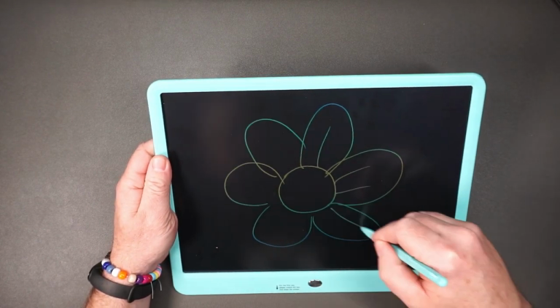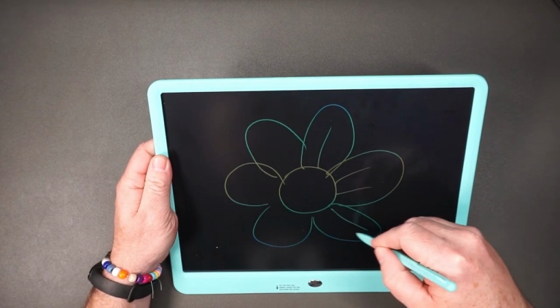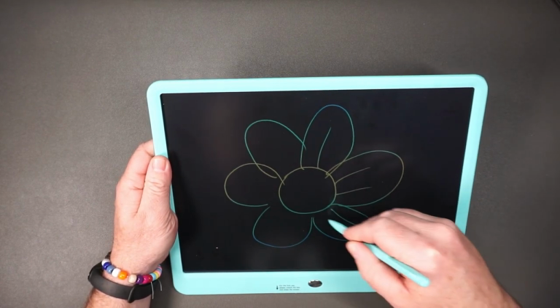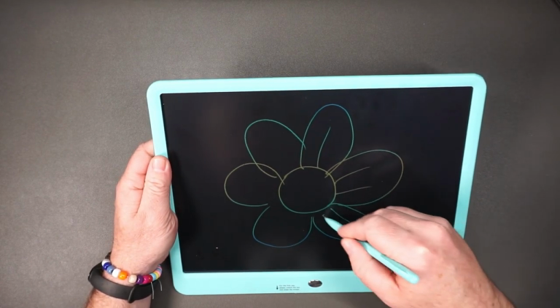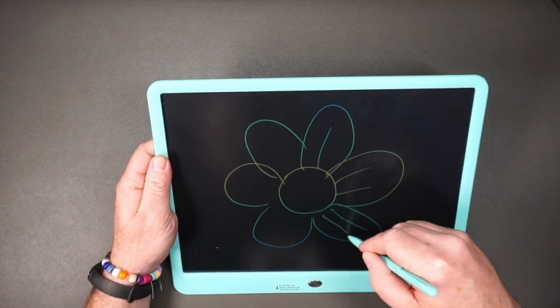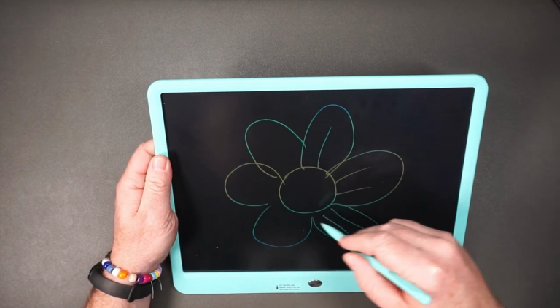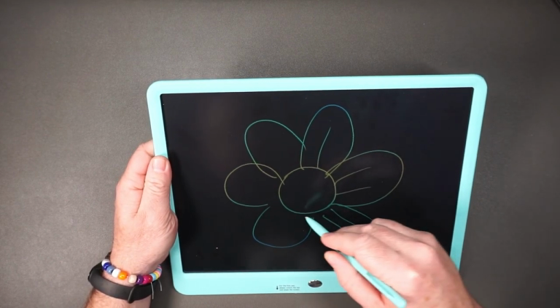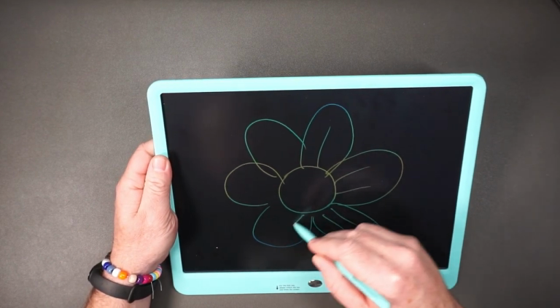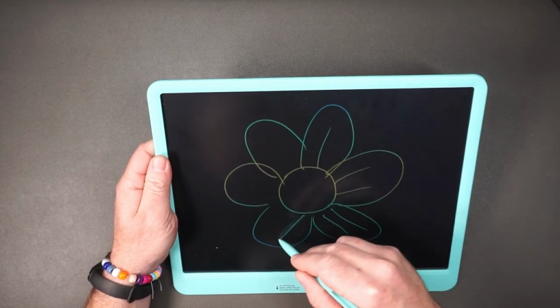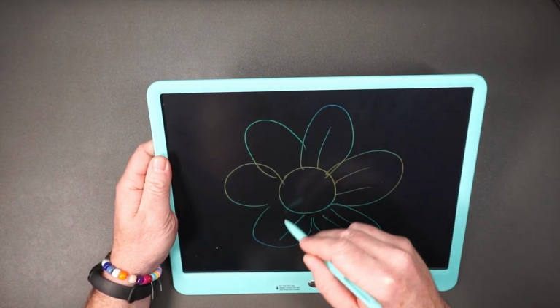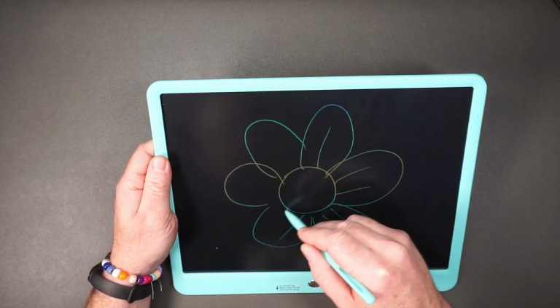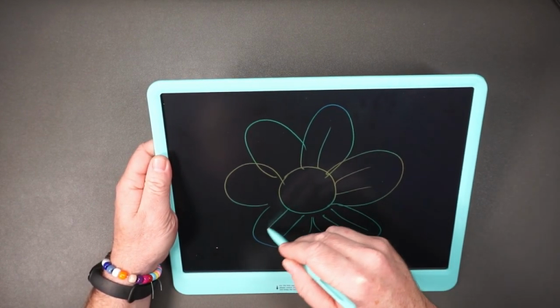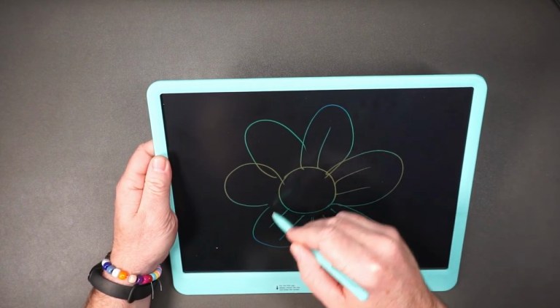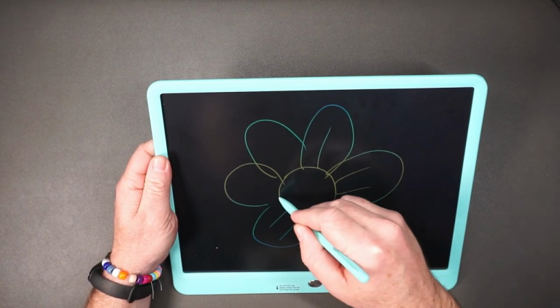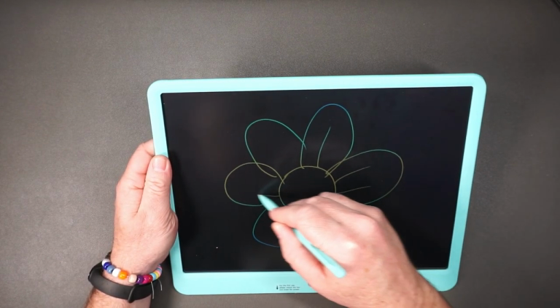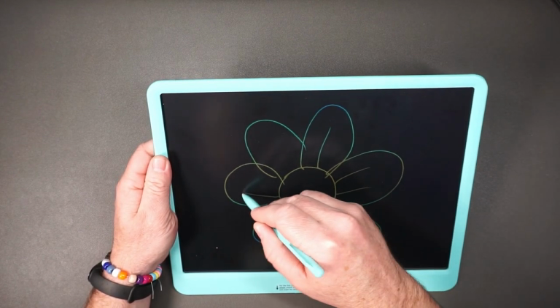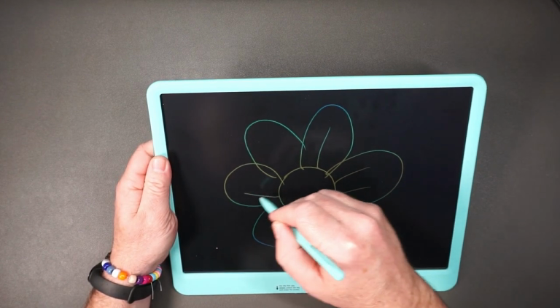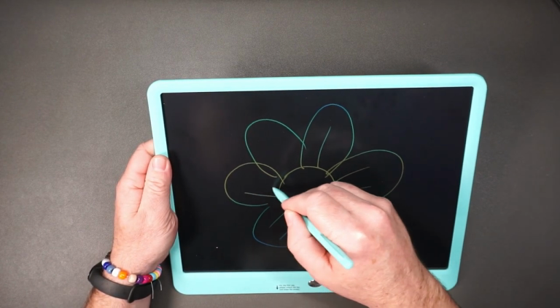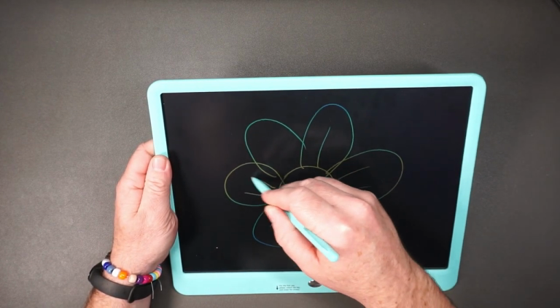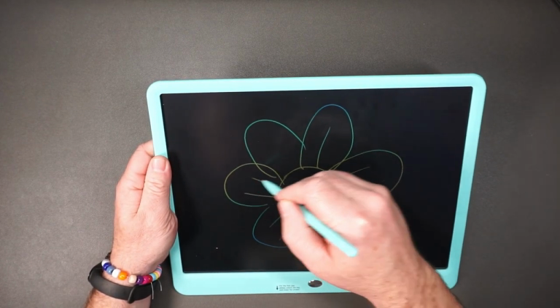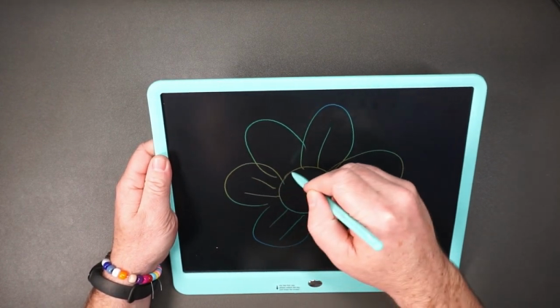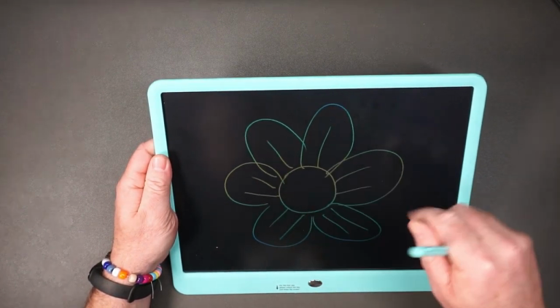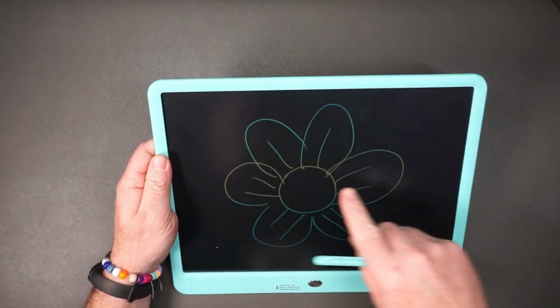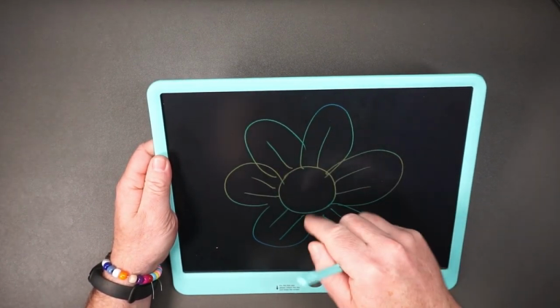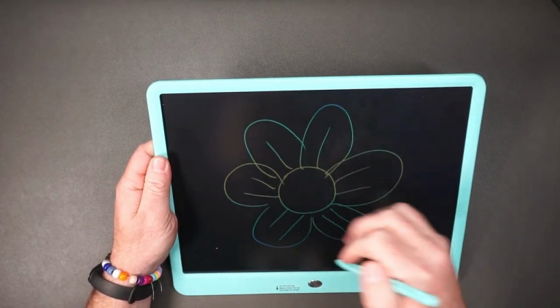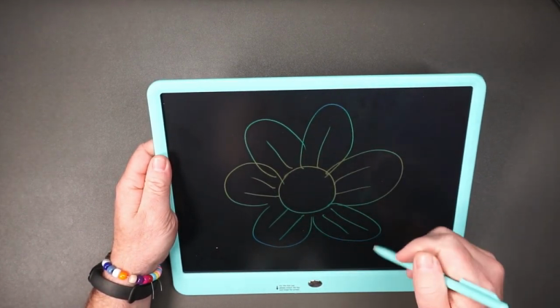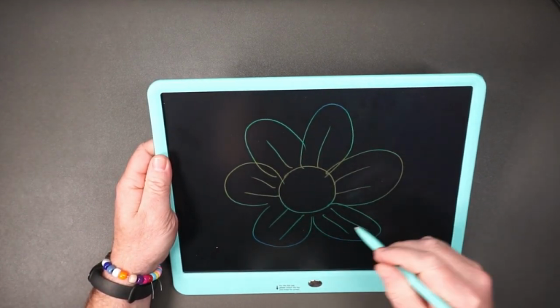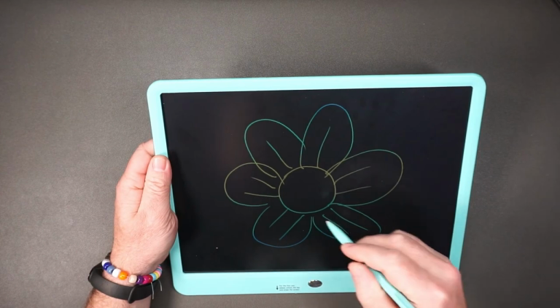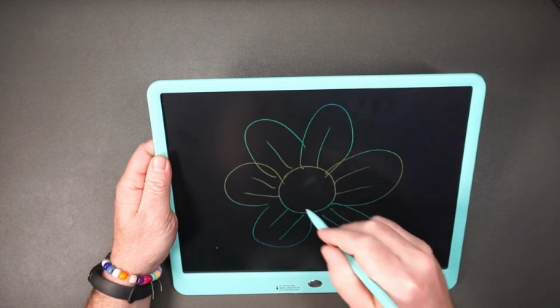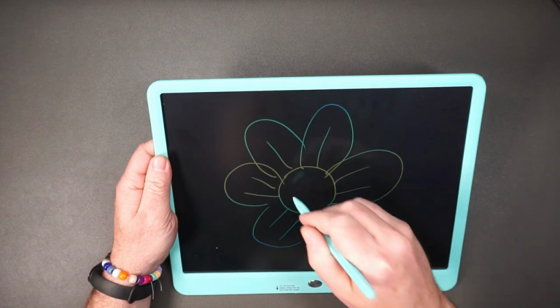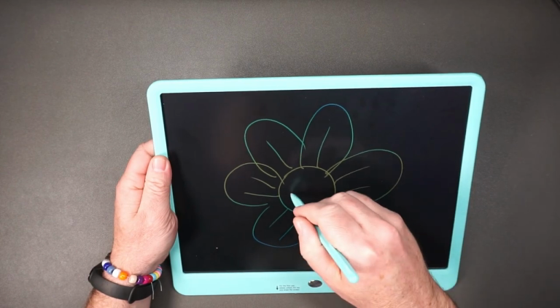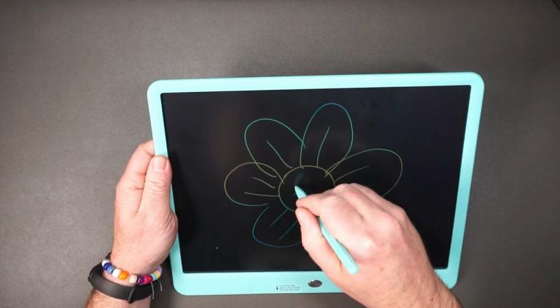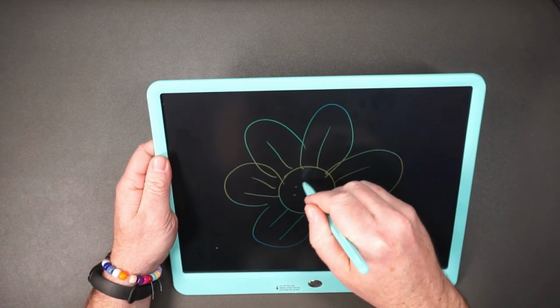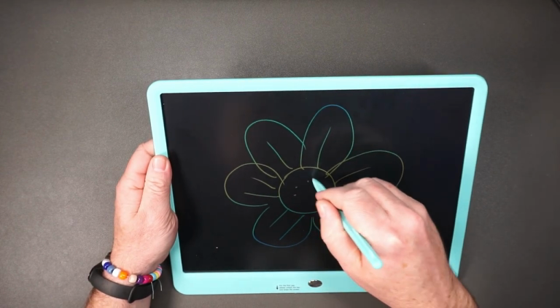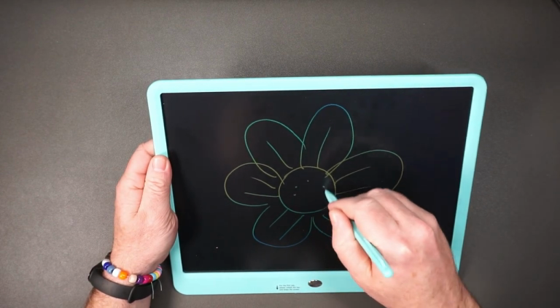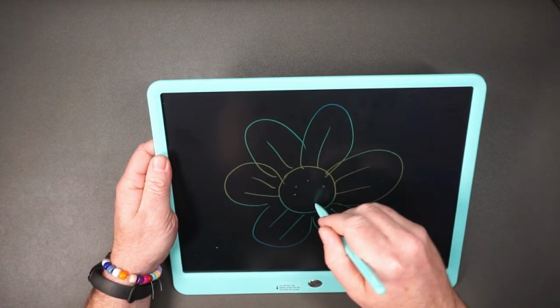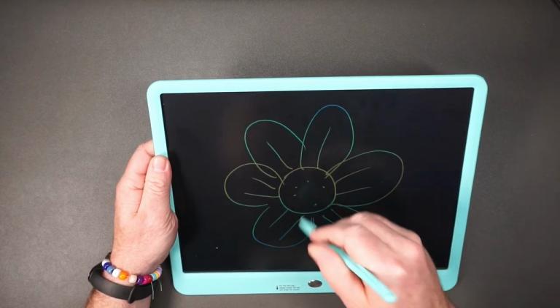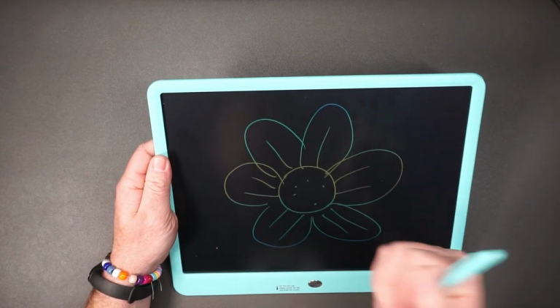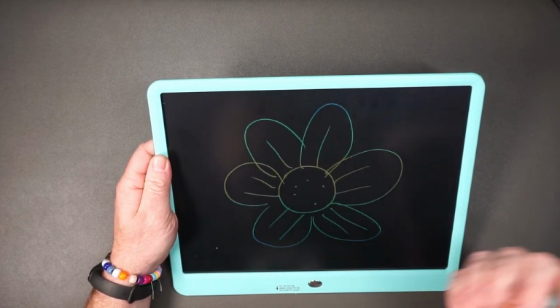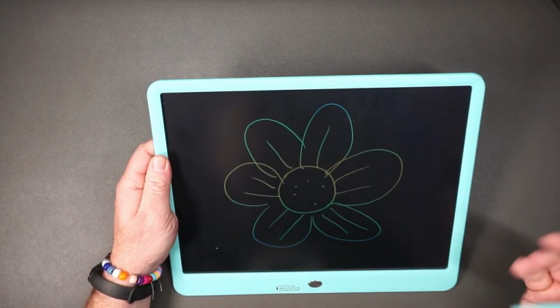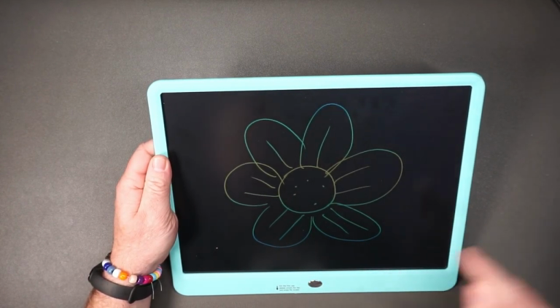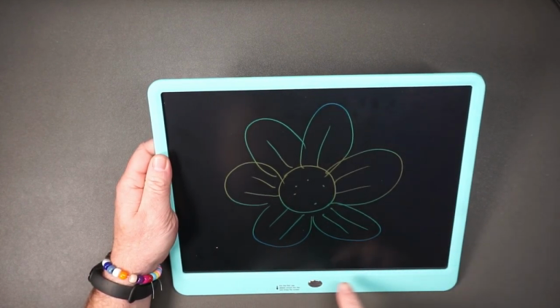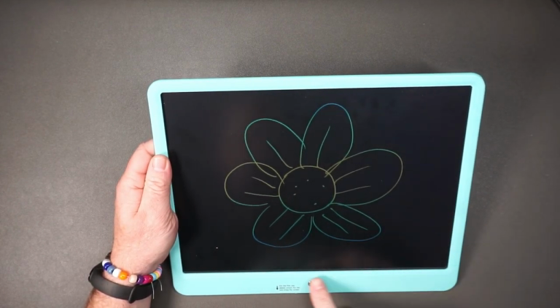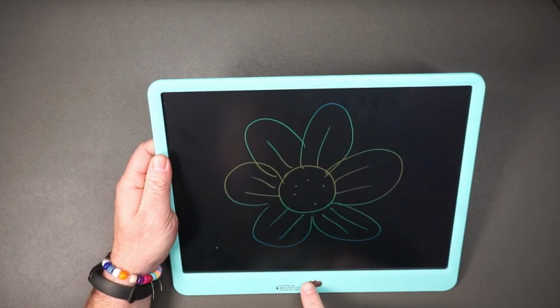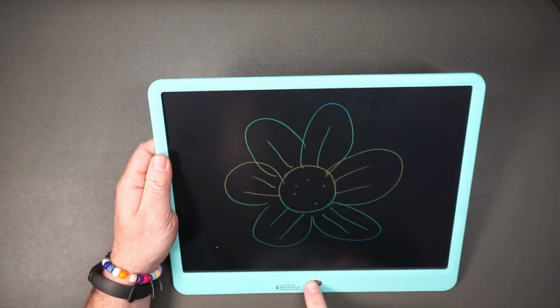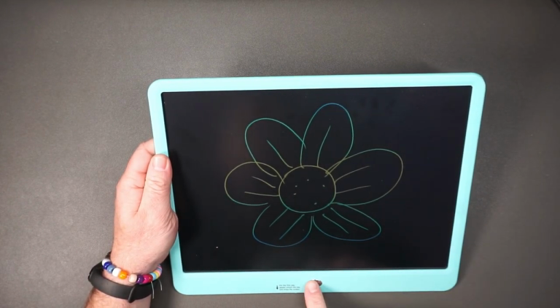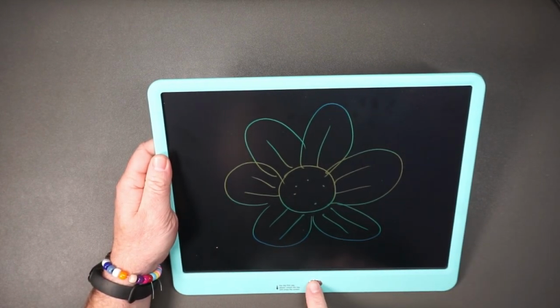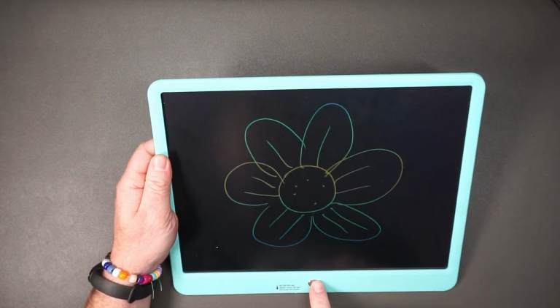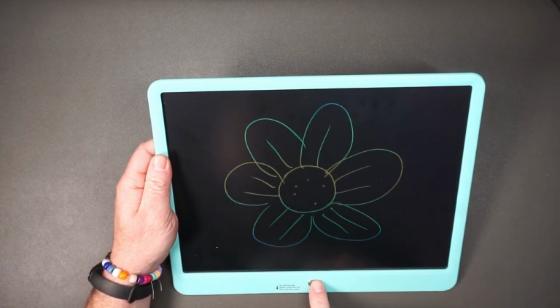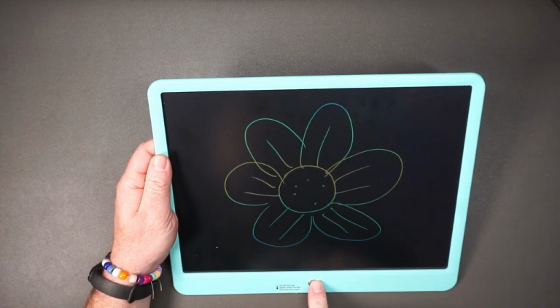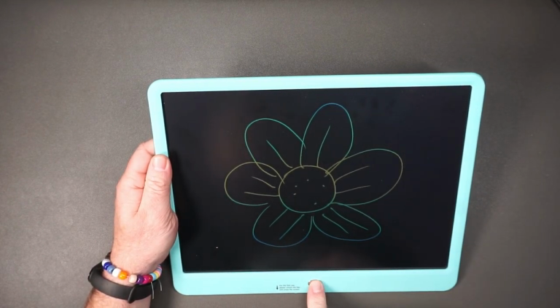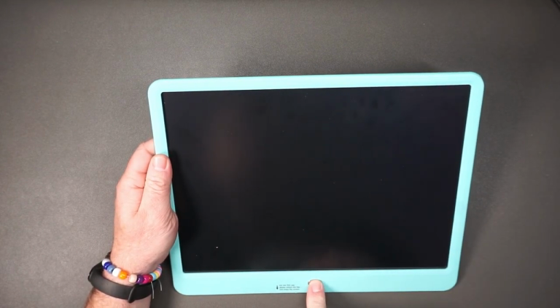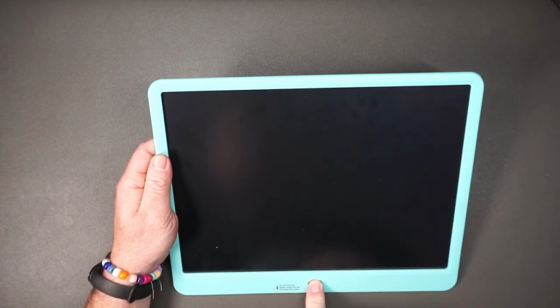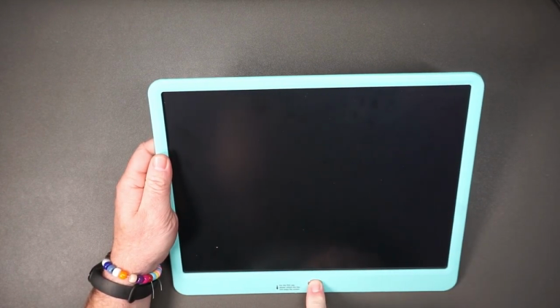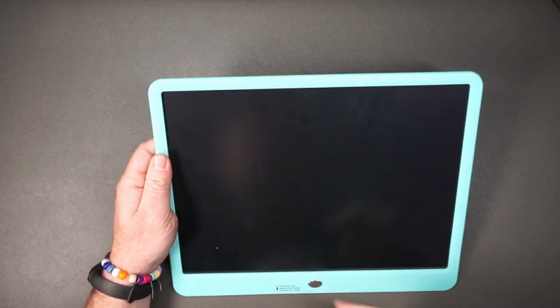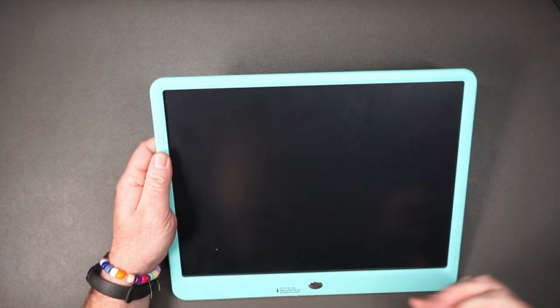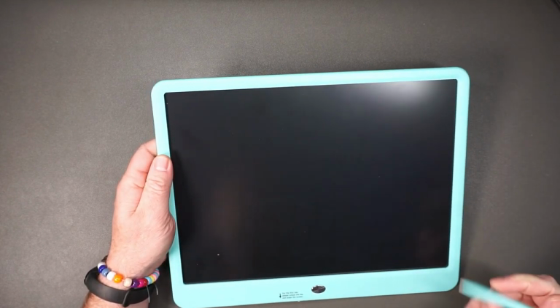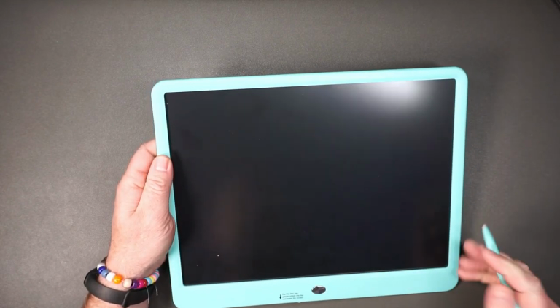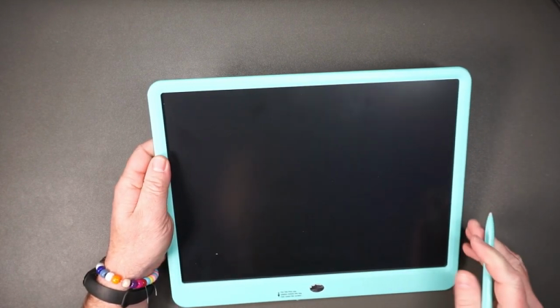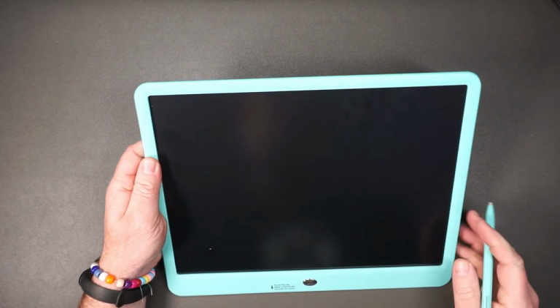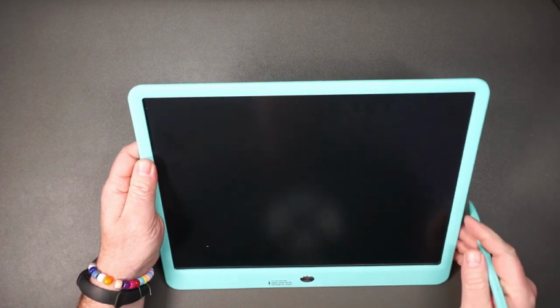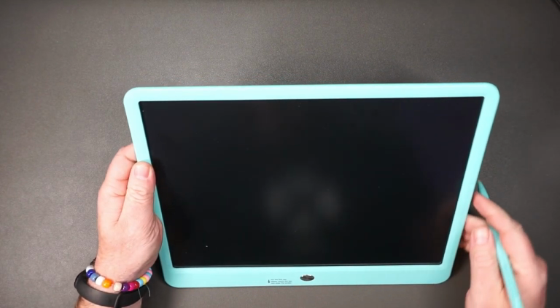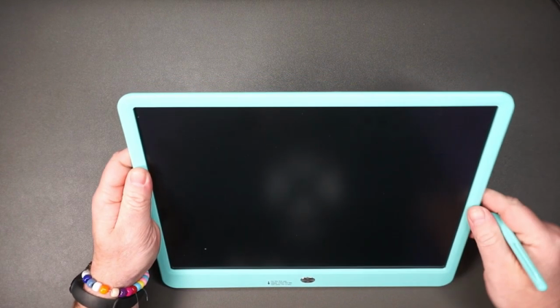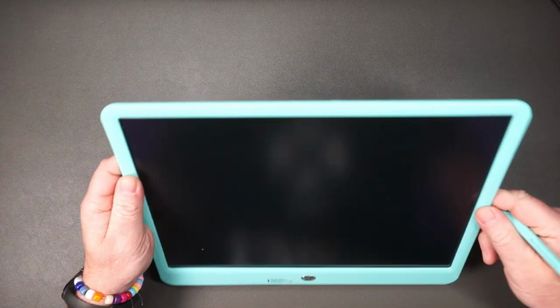We have a bunch of these tablets actually, so that each one of our kids has one. It's really nice for in the car or long trips or something like that.